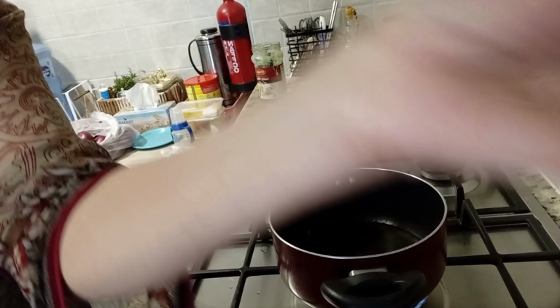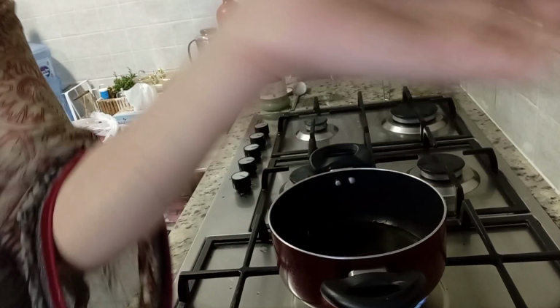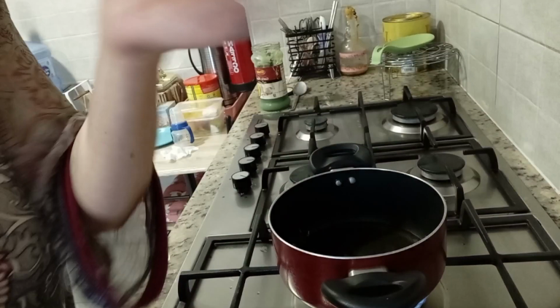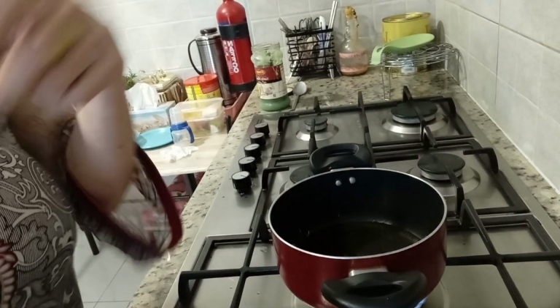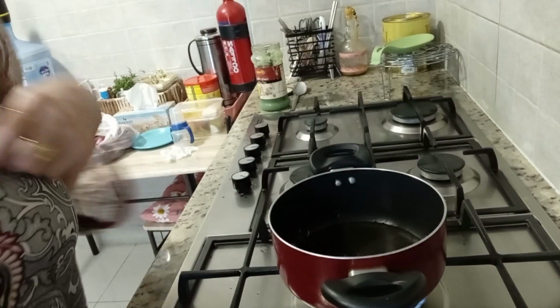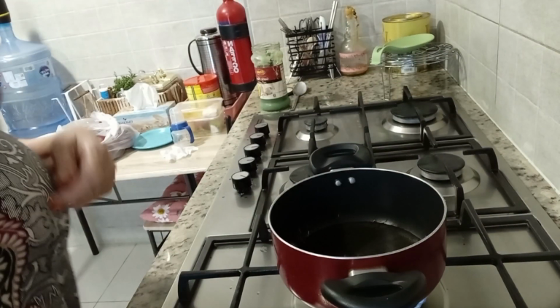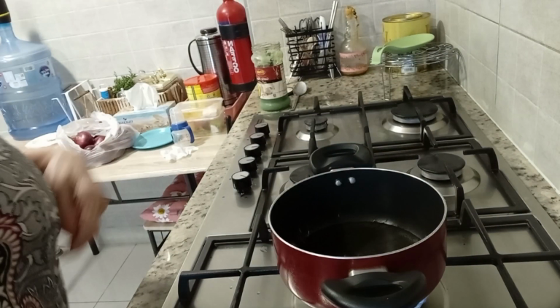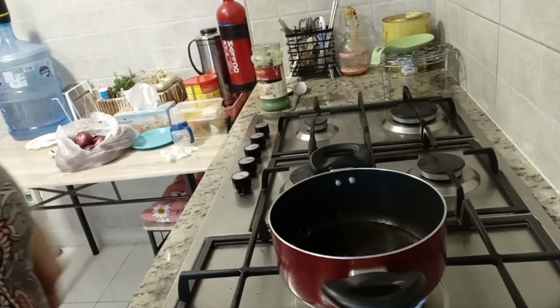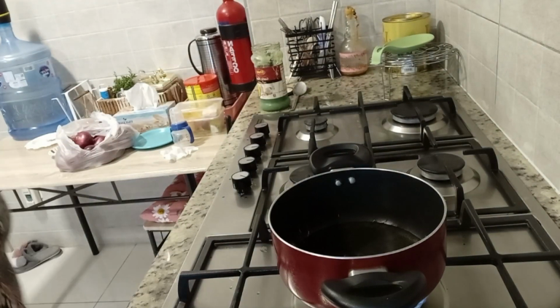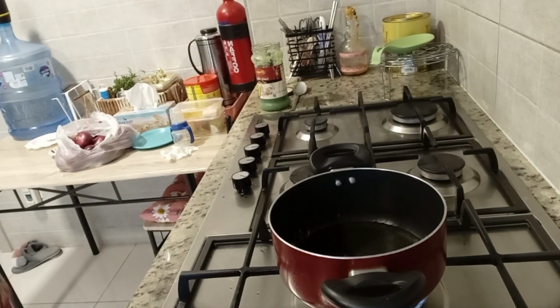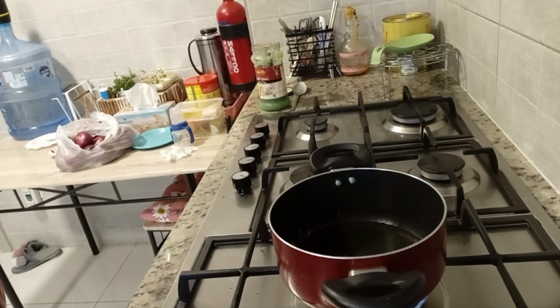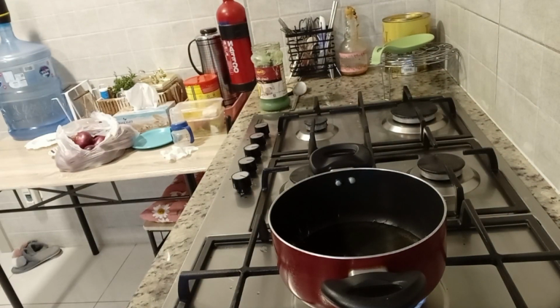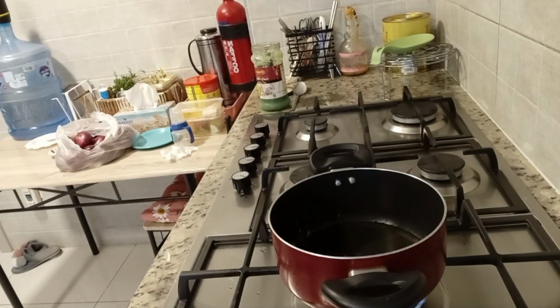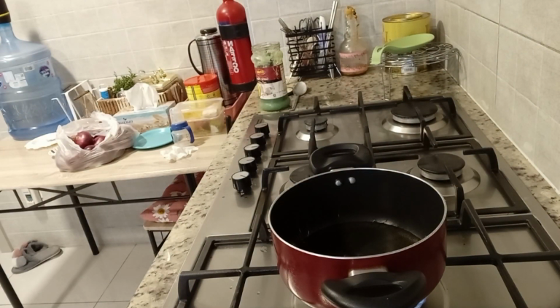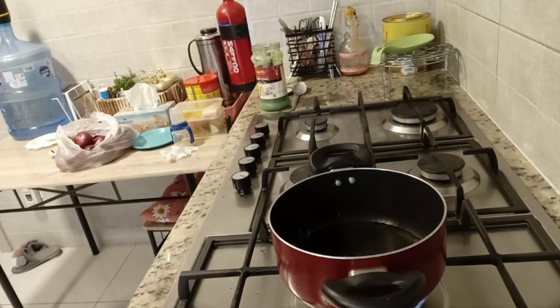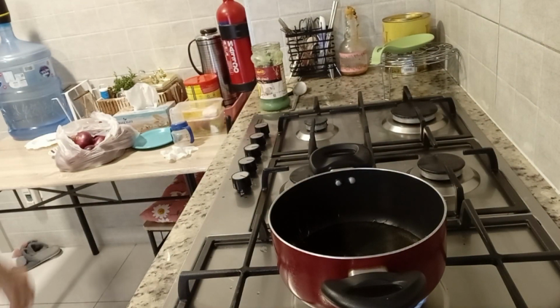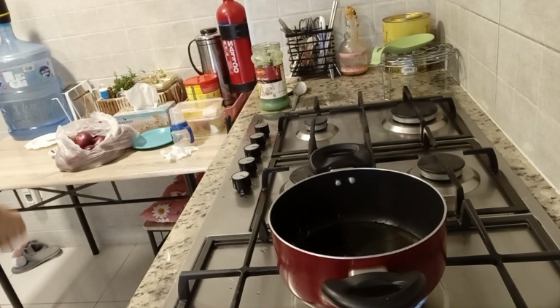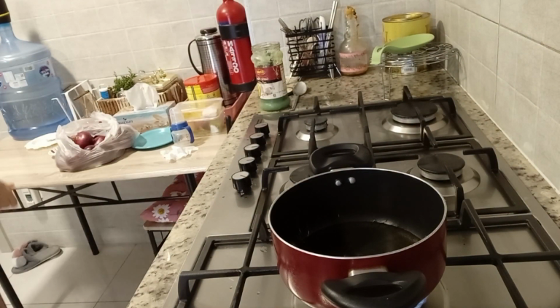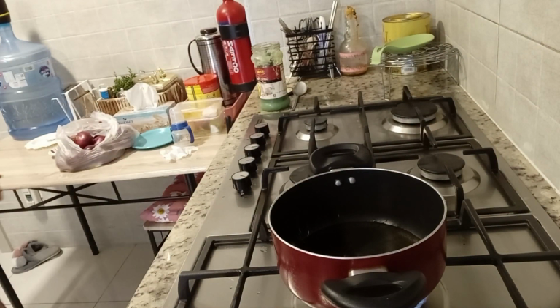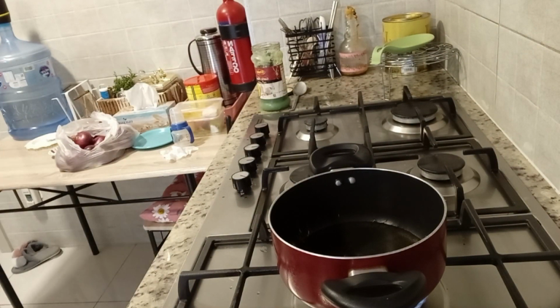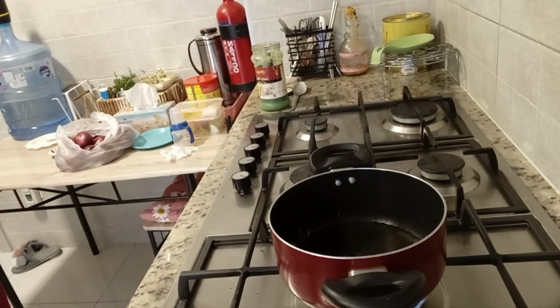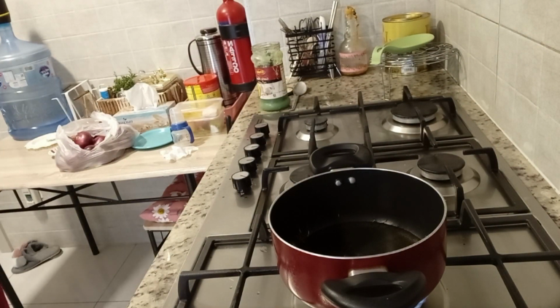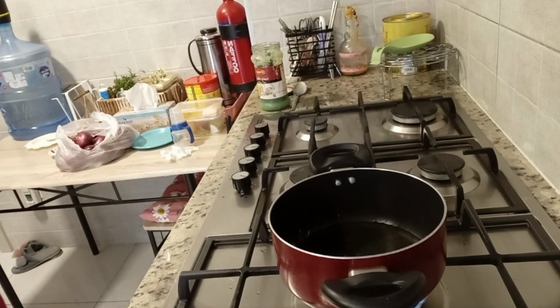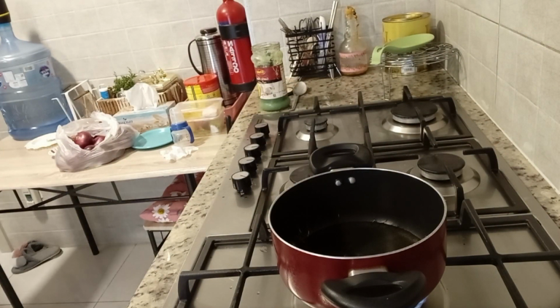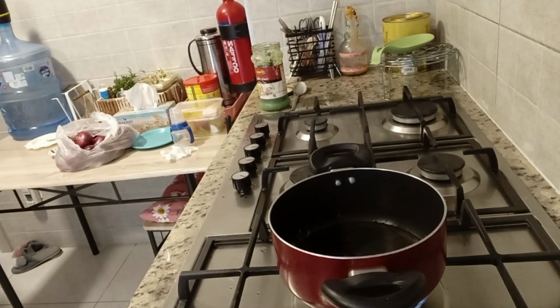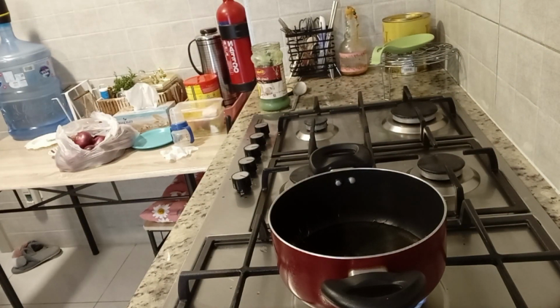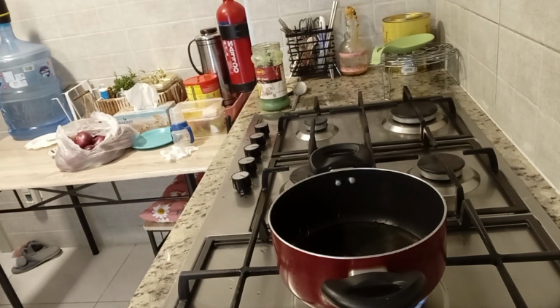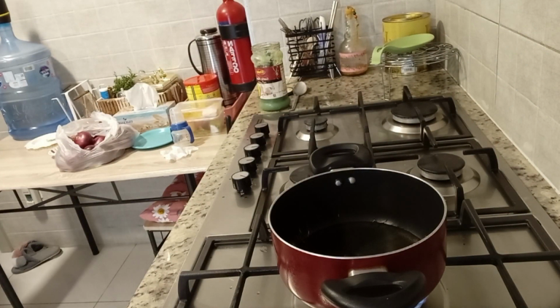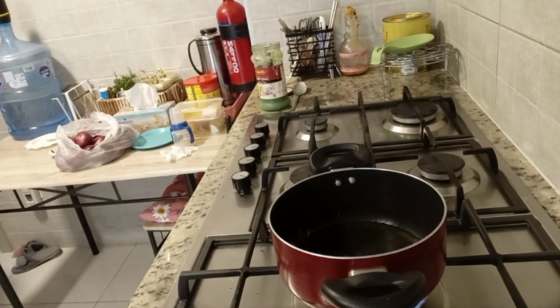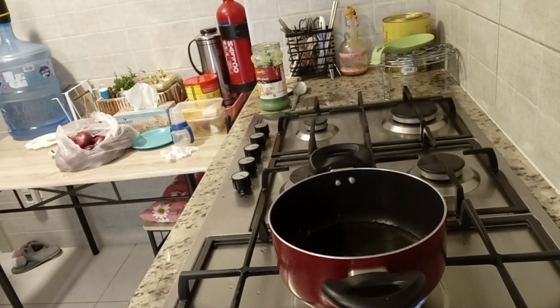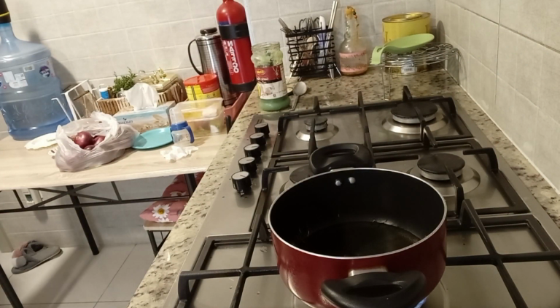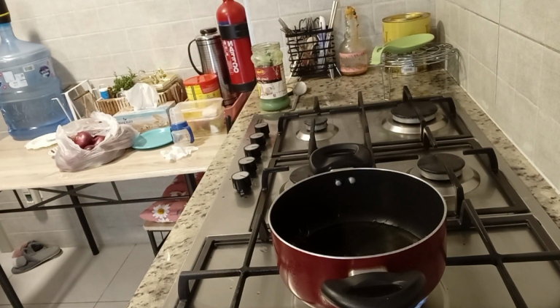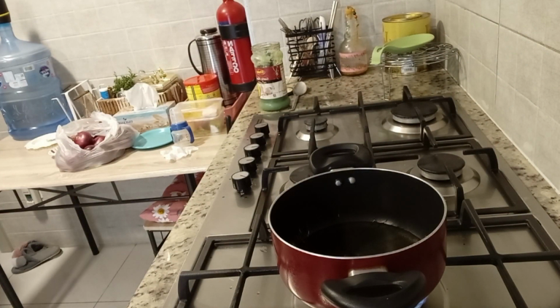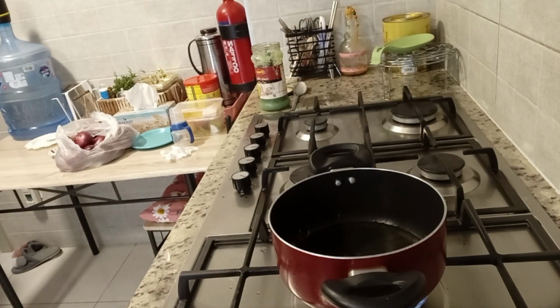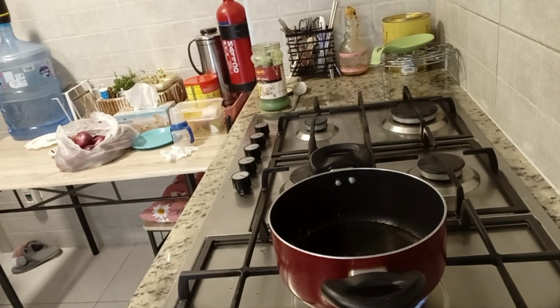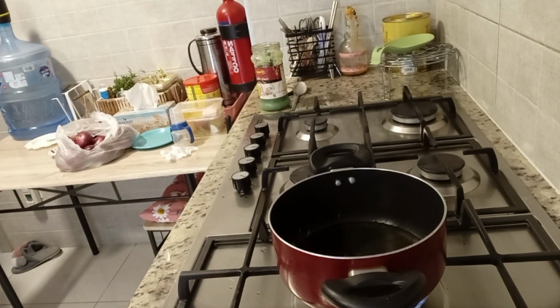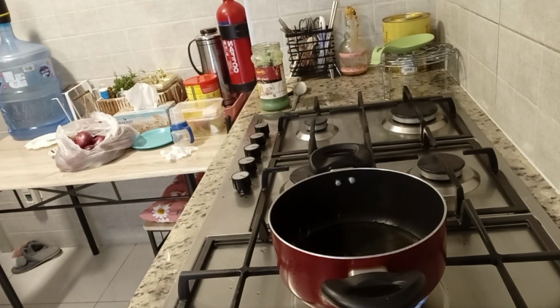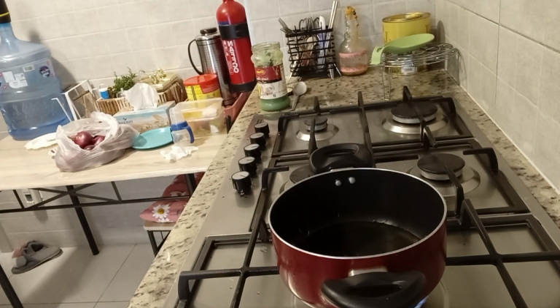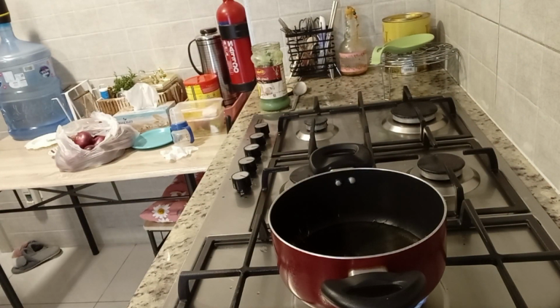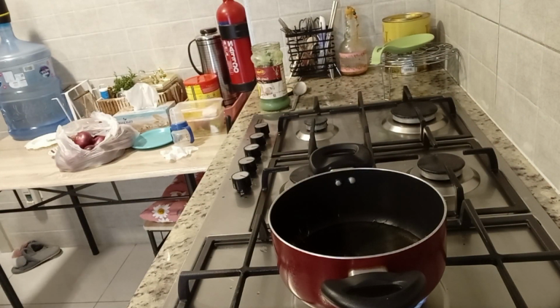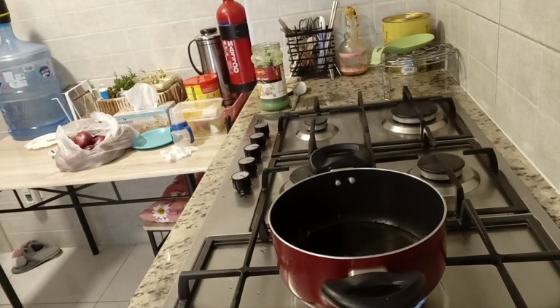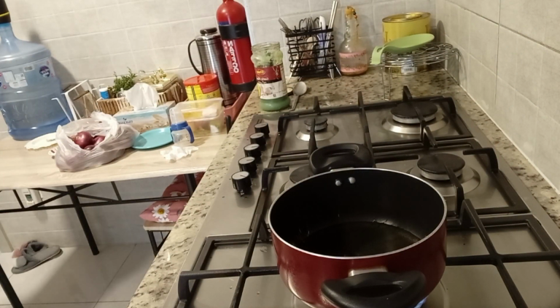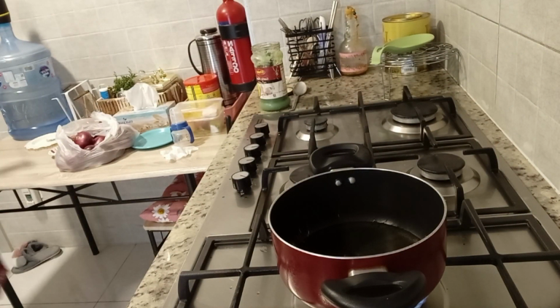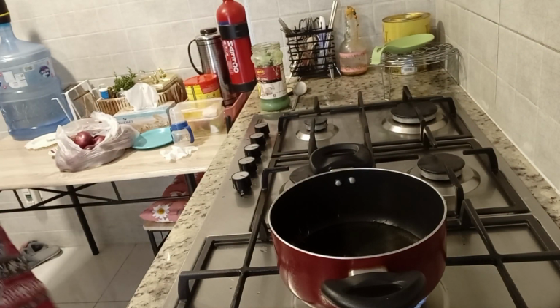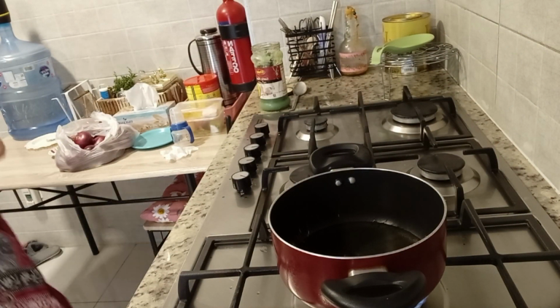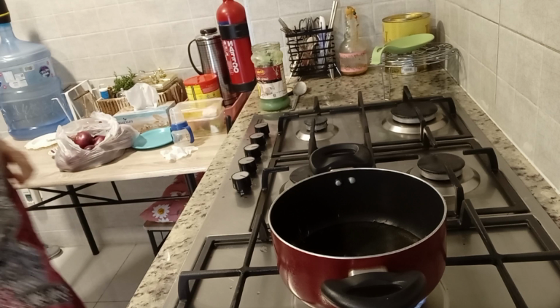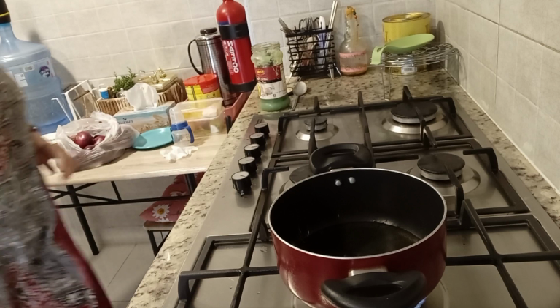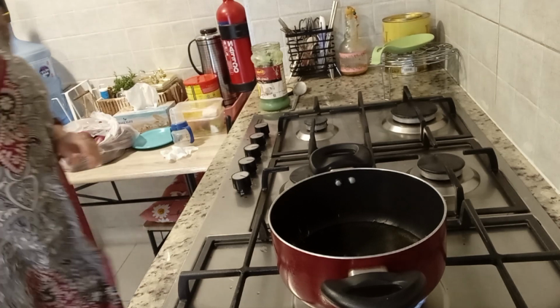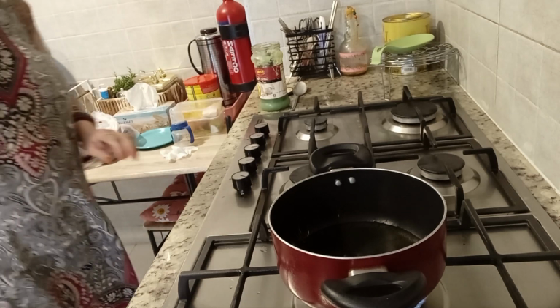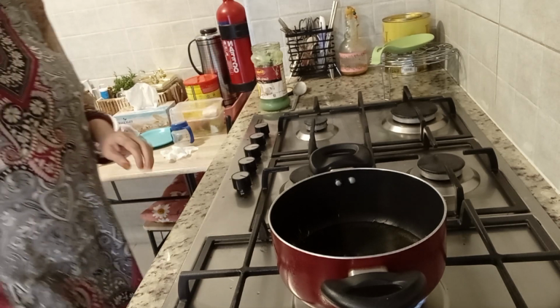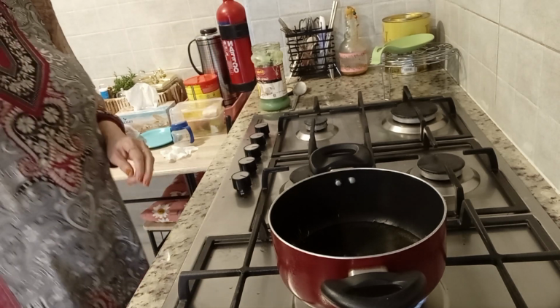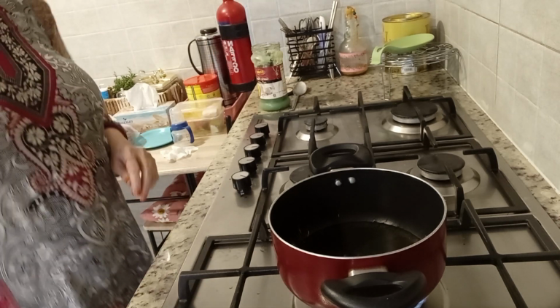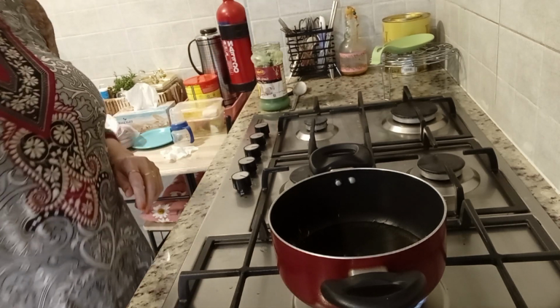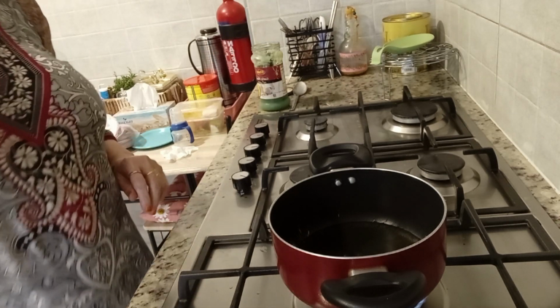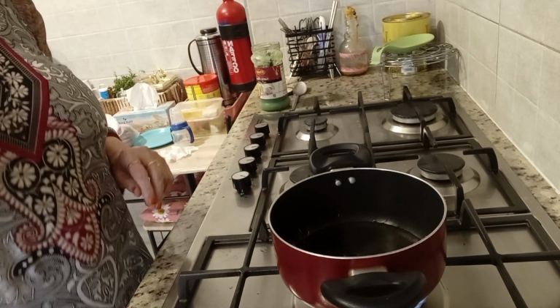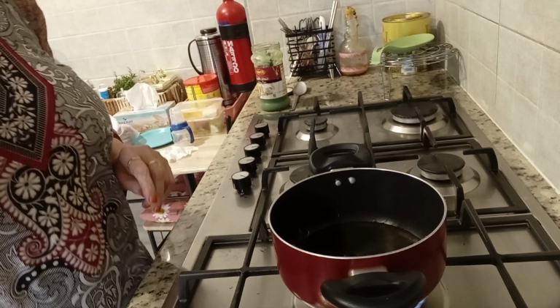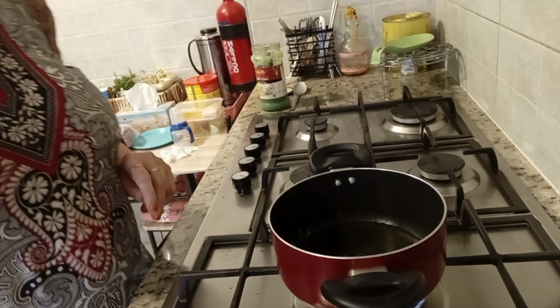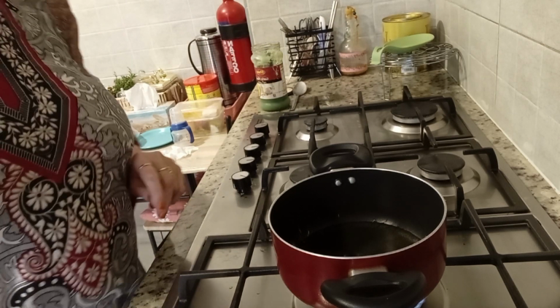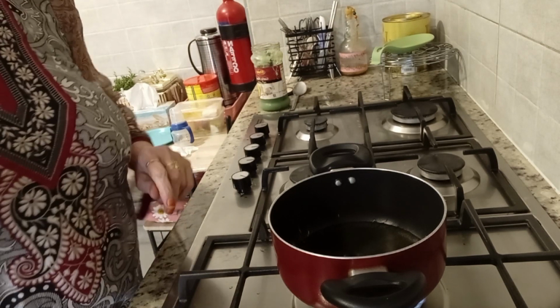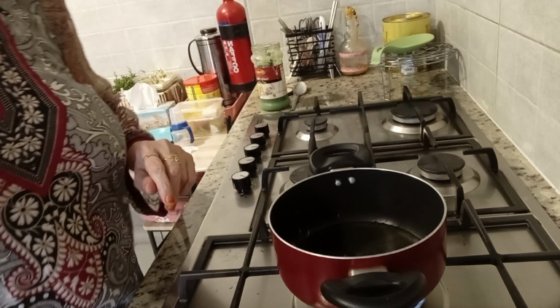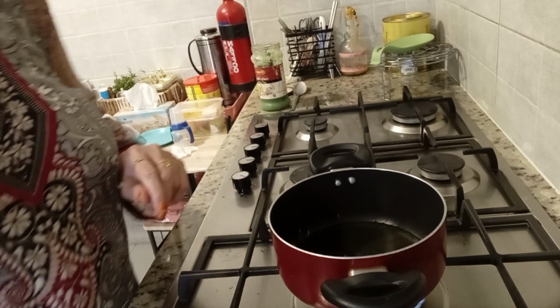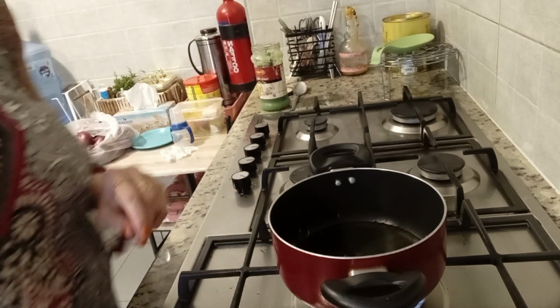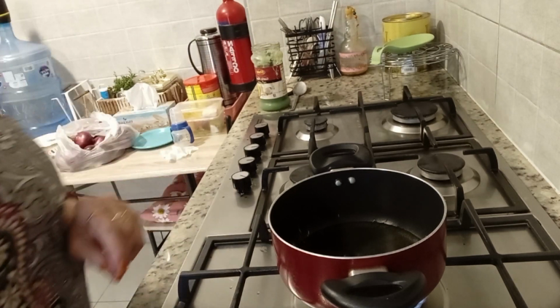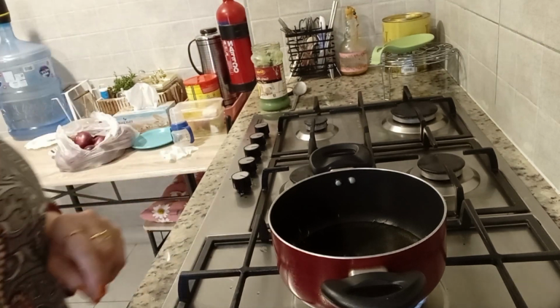As-salamu alaykum, welcome back to my family. Today, I am learning to make a dish for you.